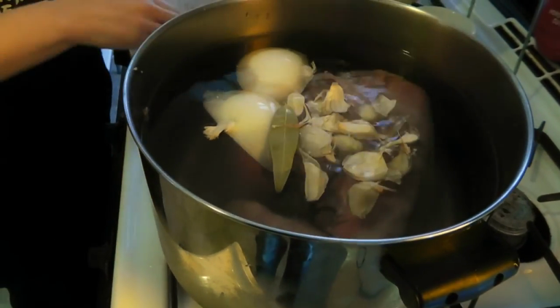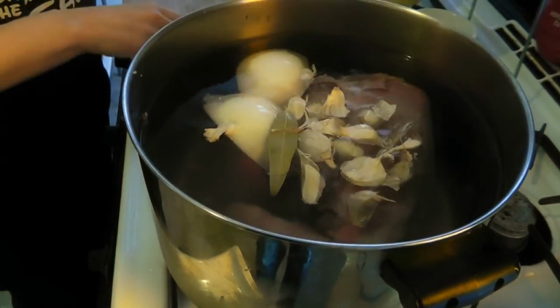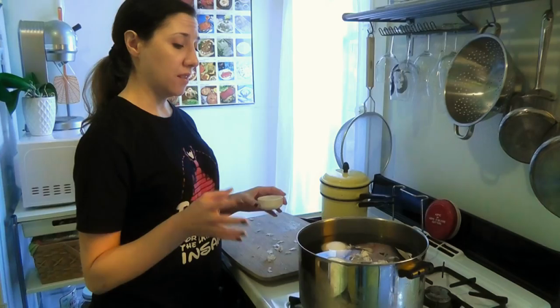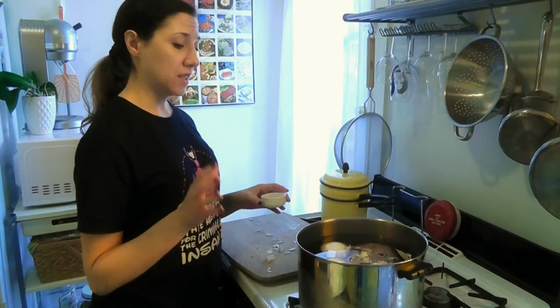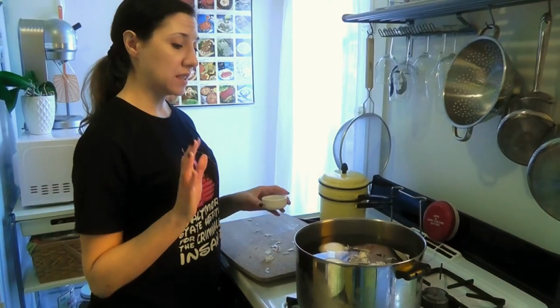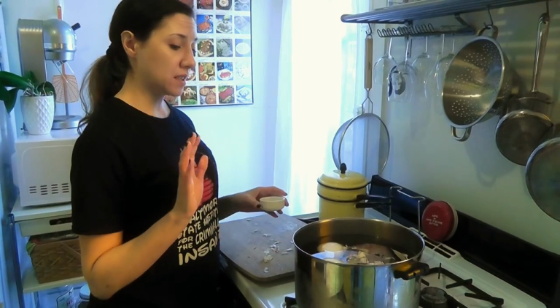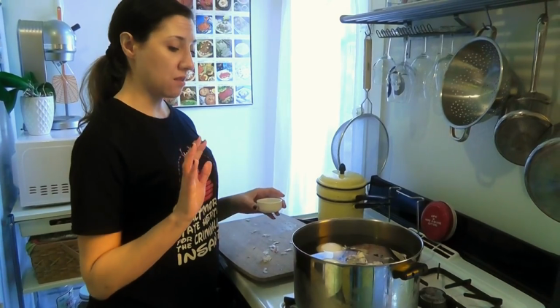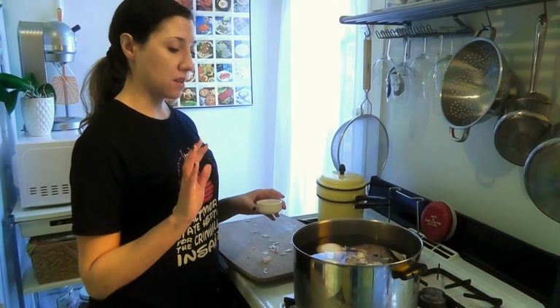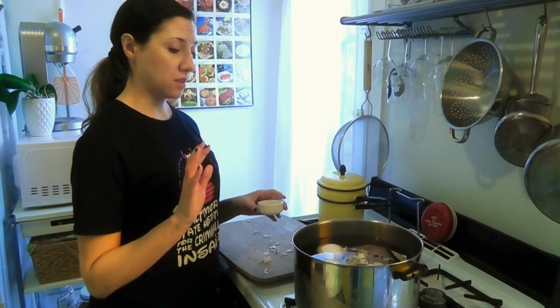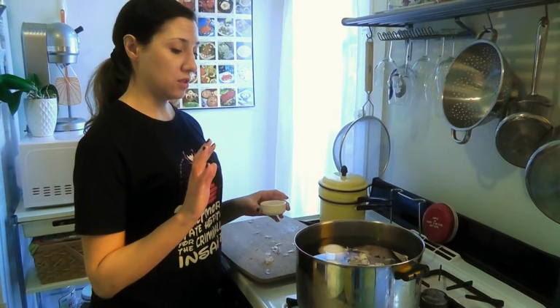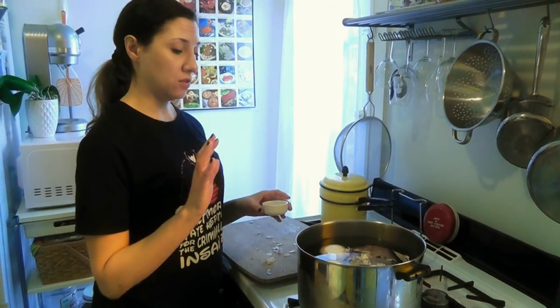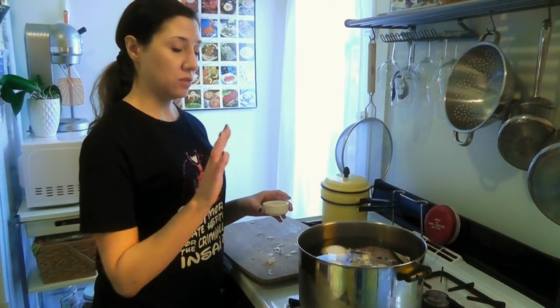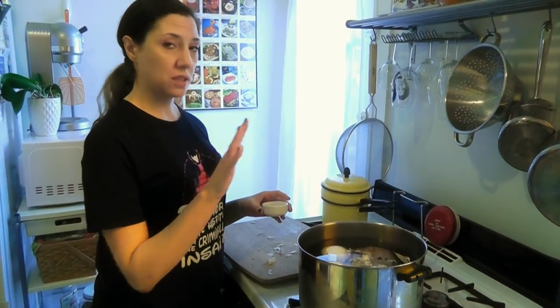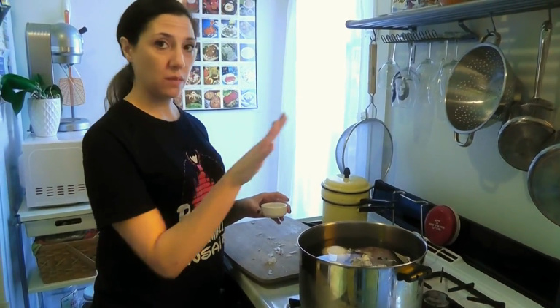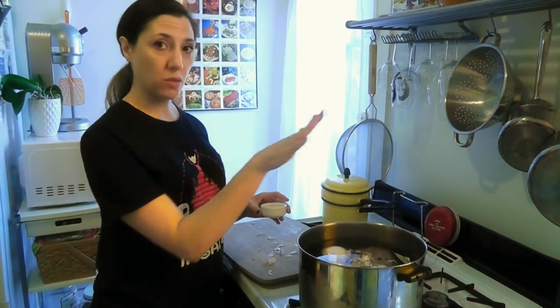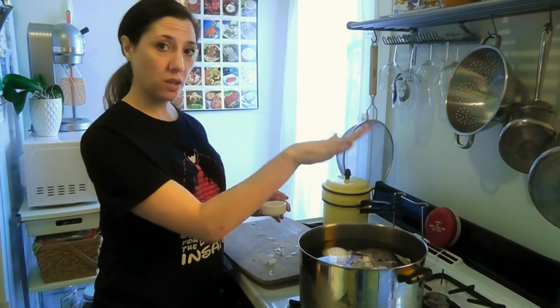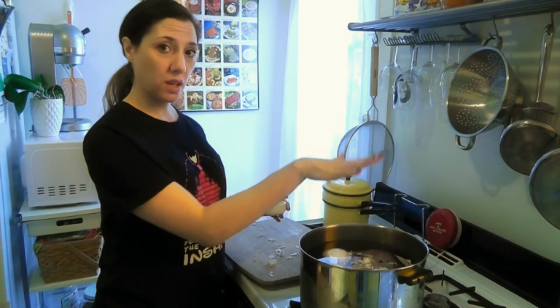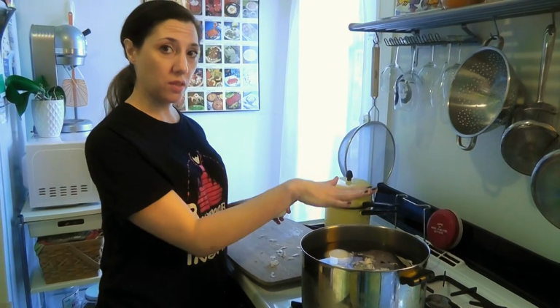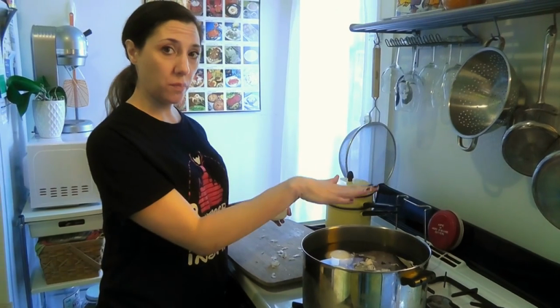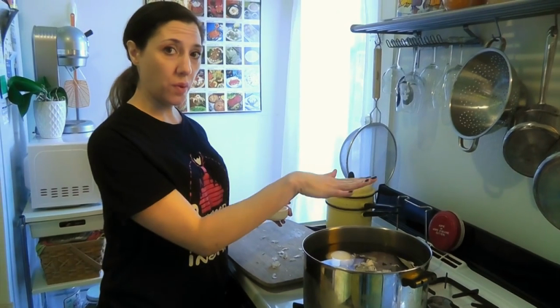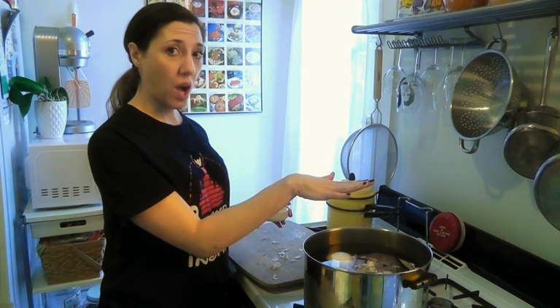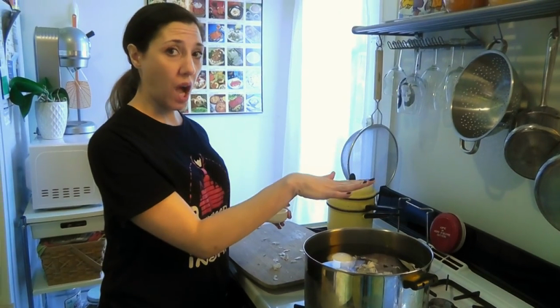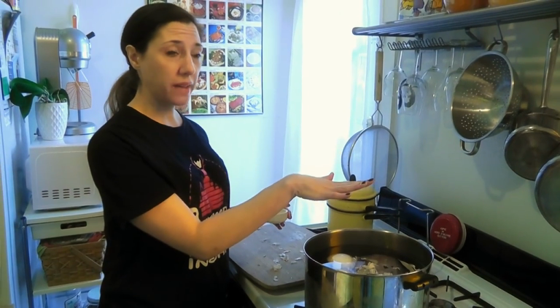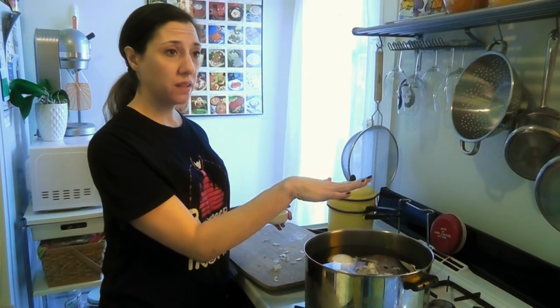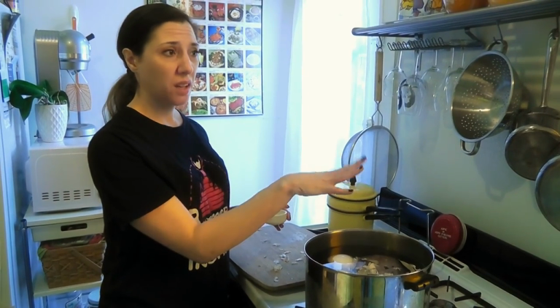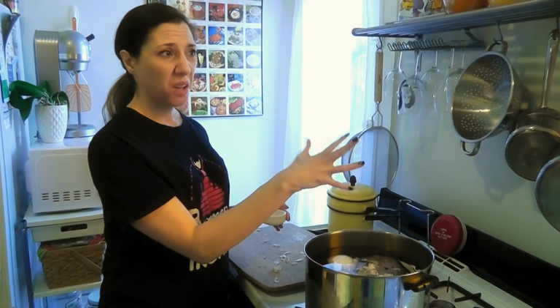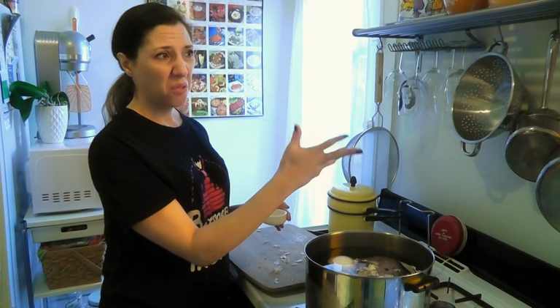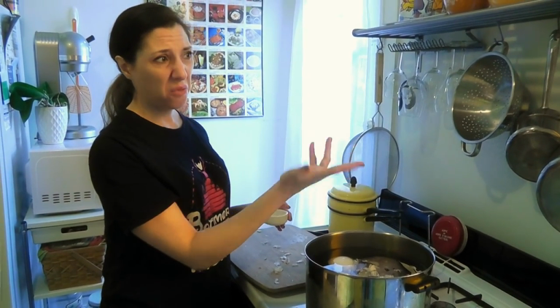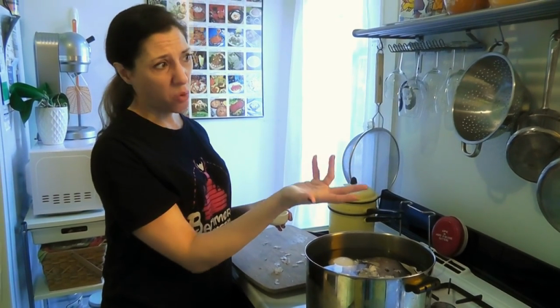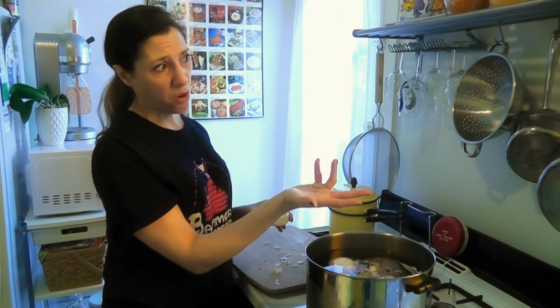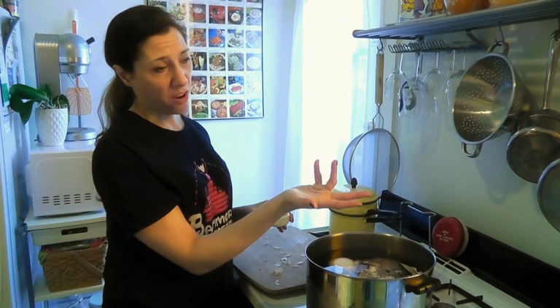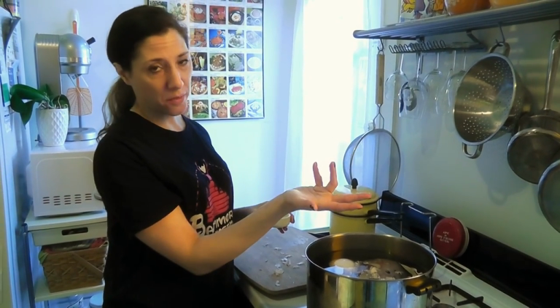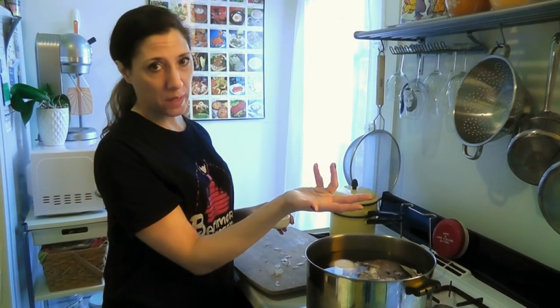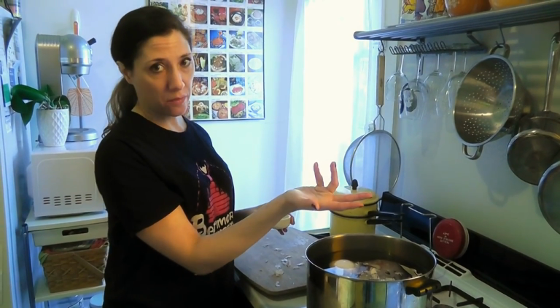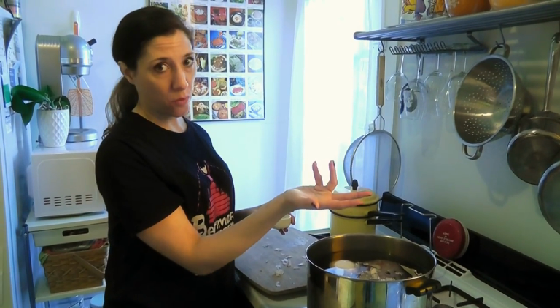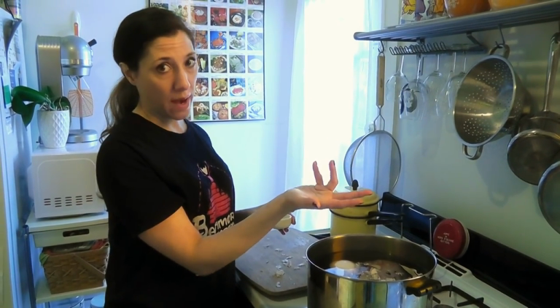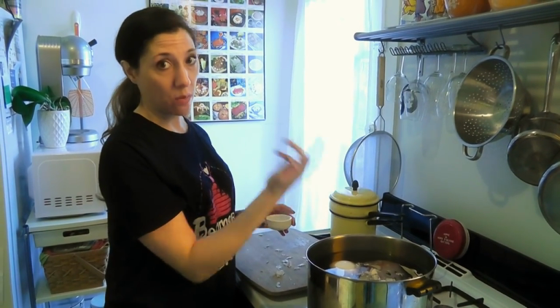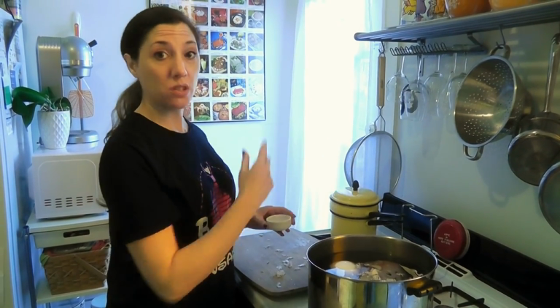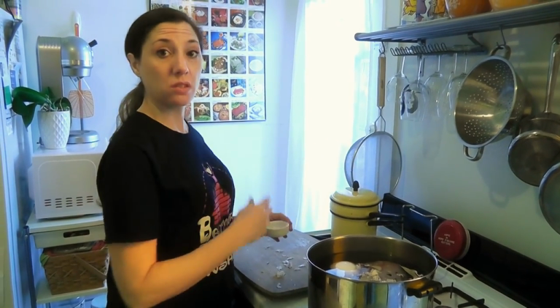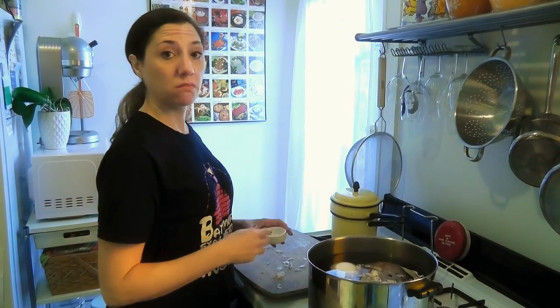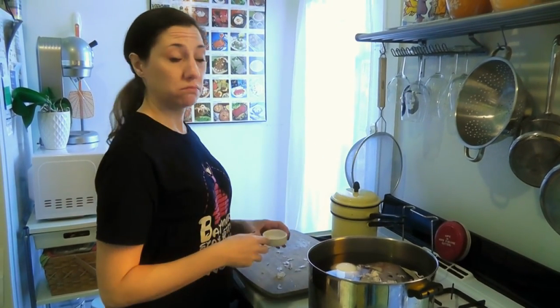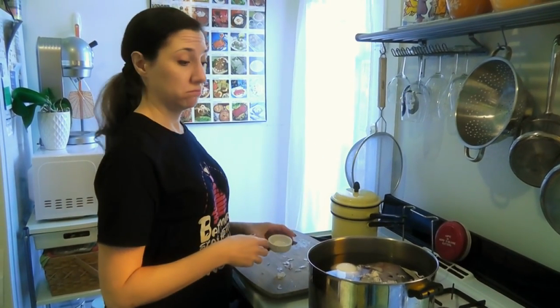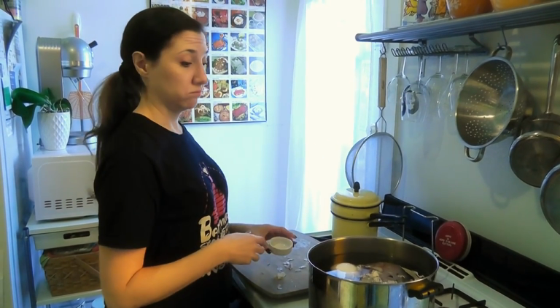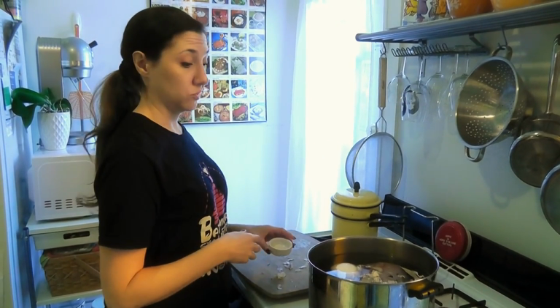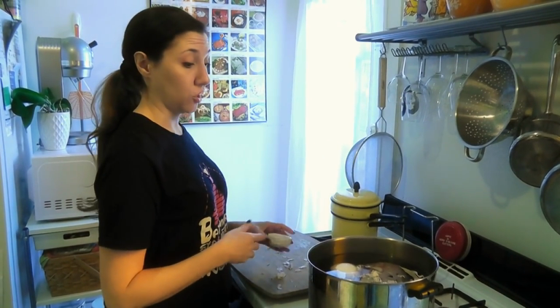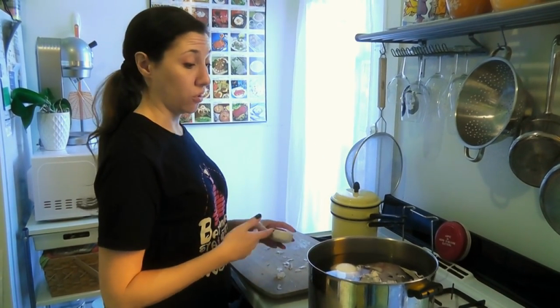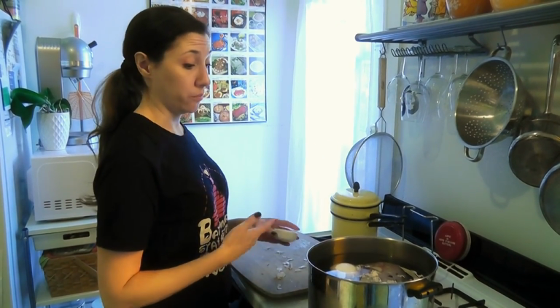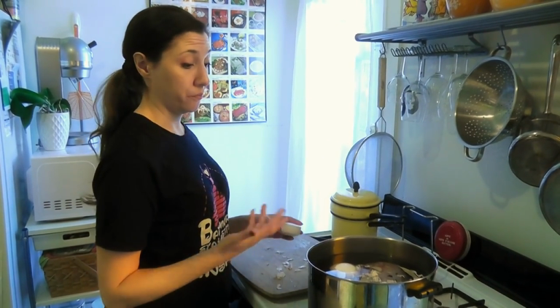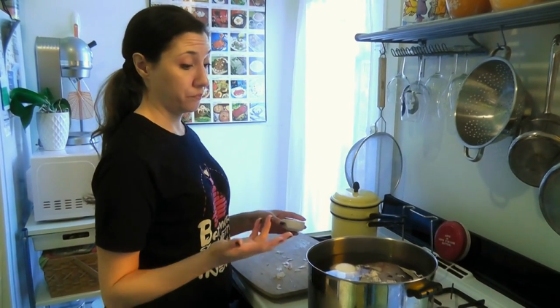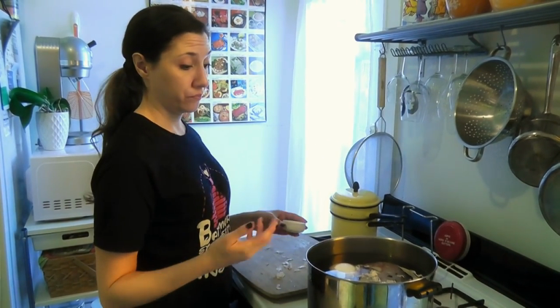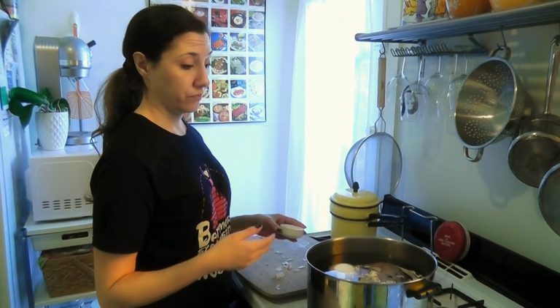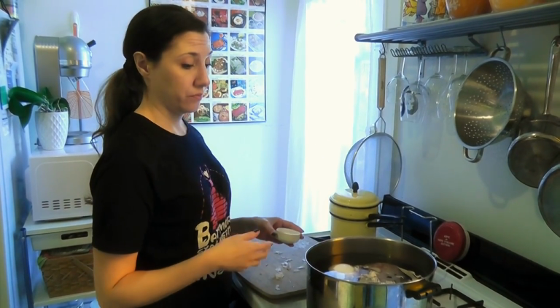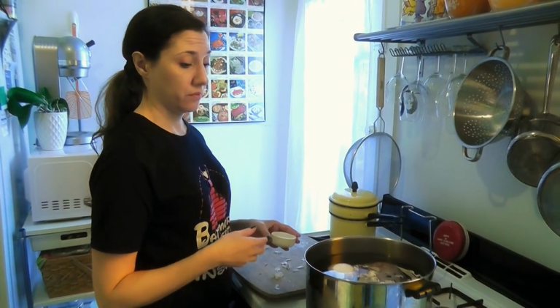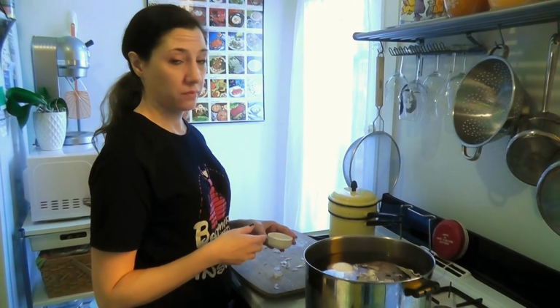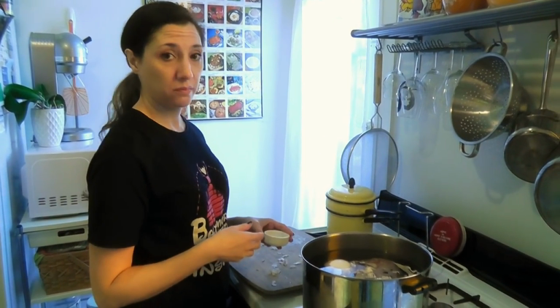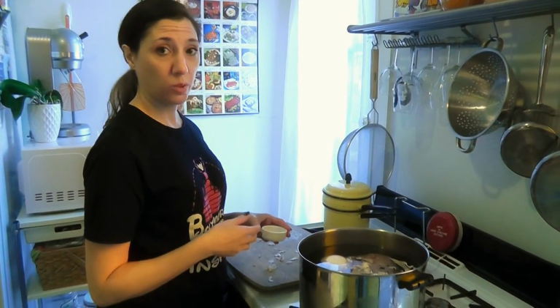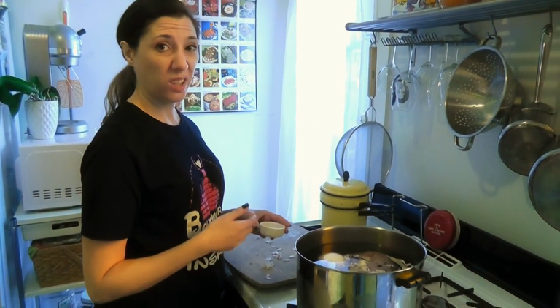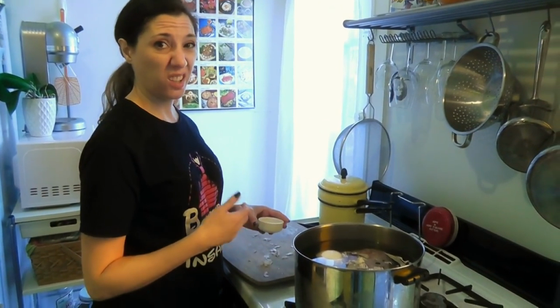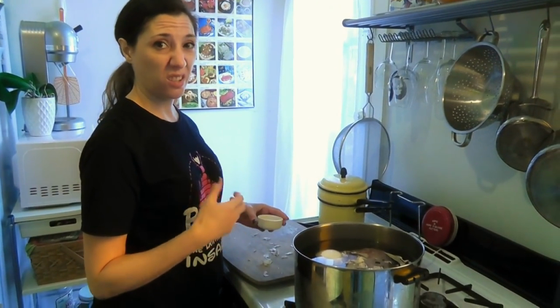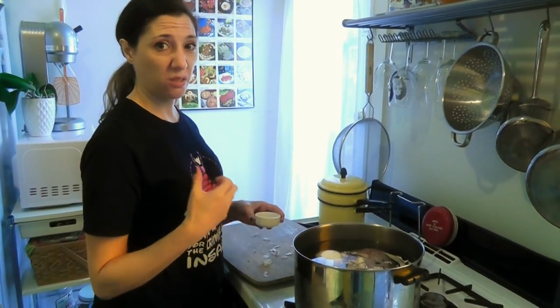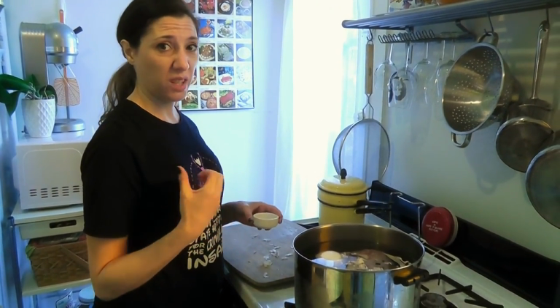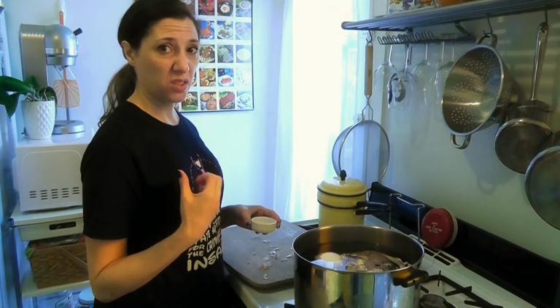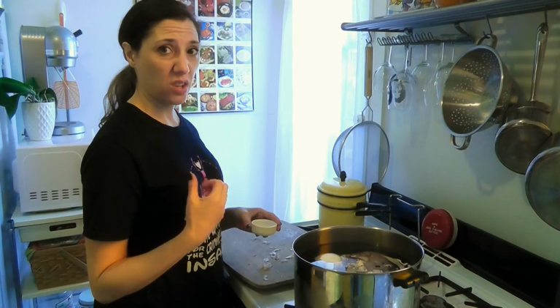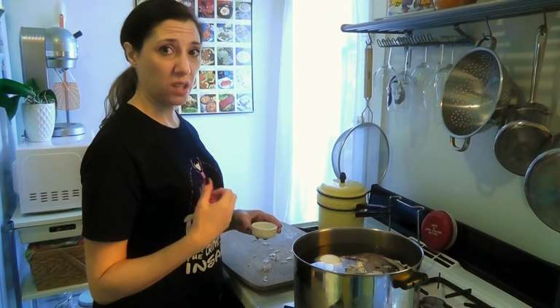This is going to simmer in the pot for three to four hours, so we're going to go get drunk.